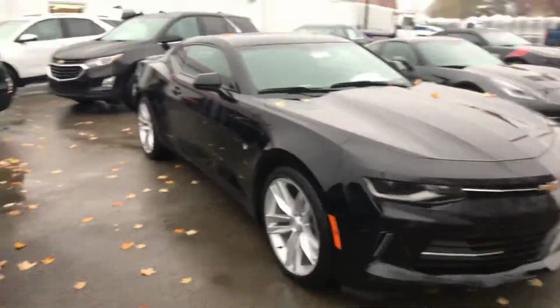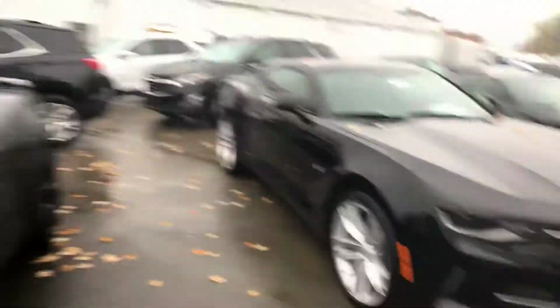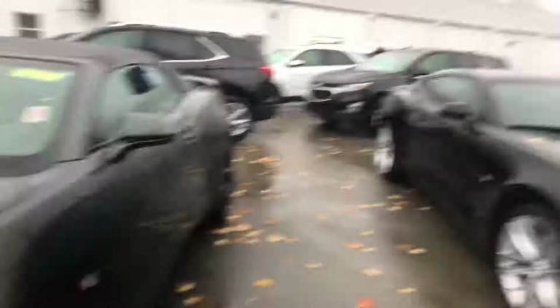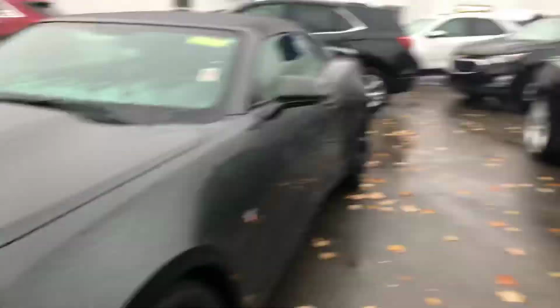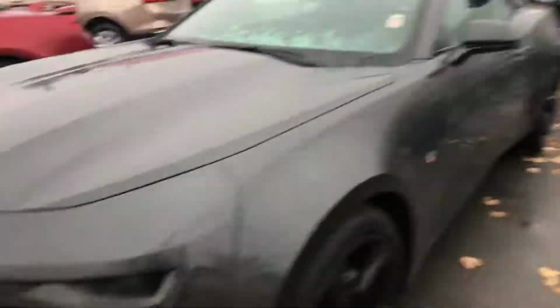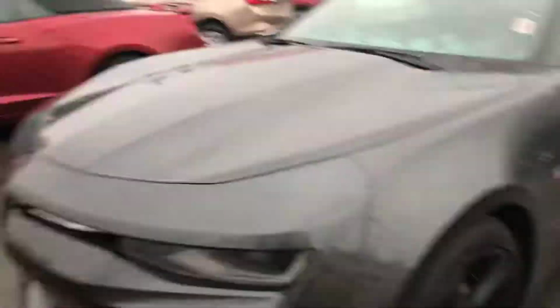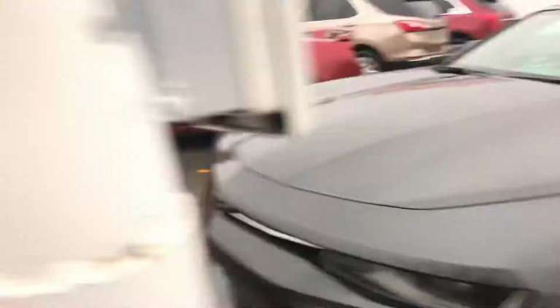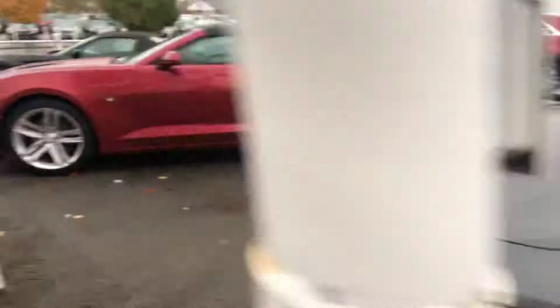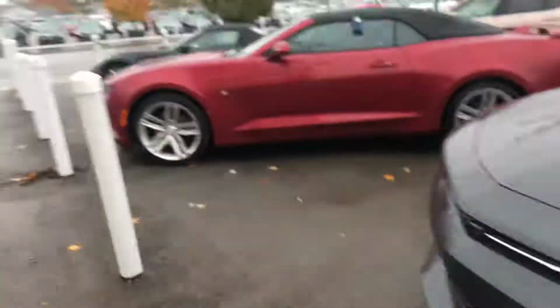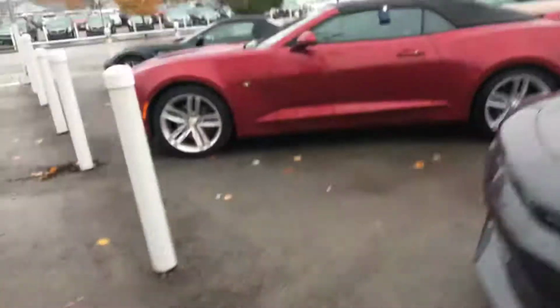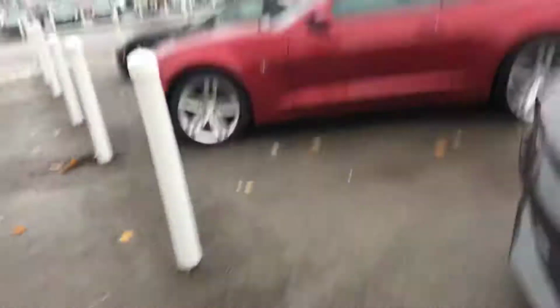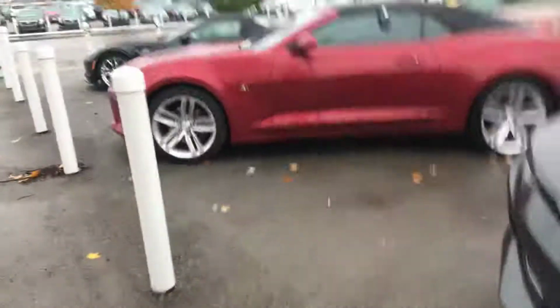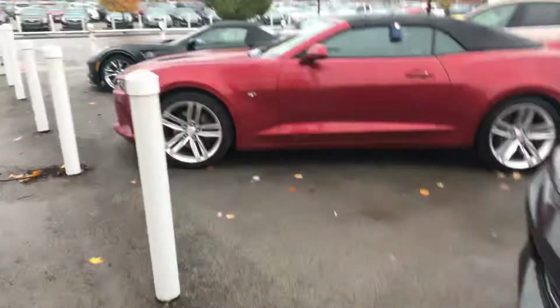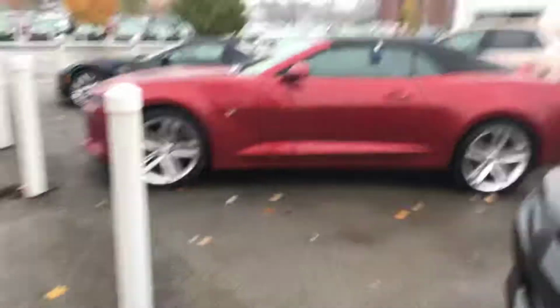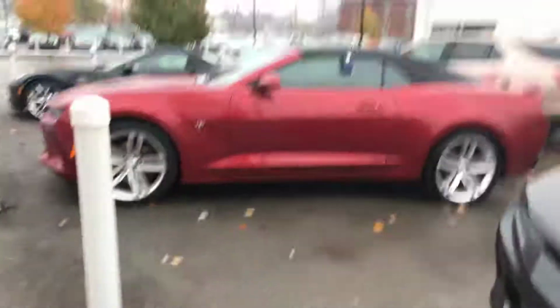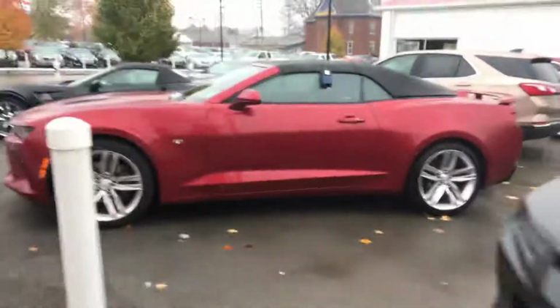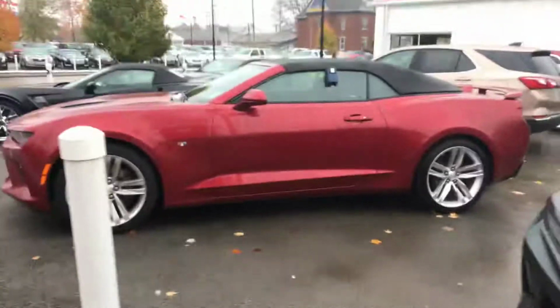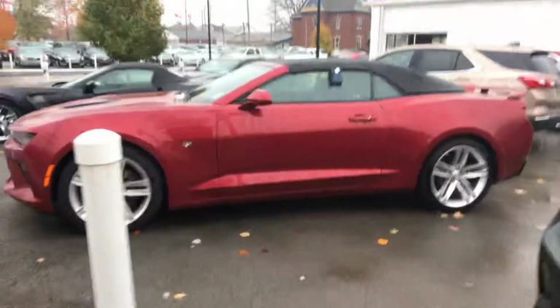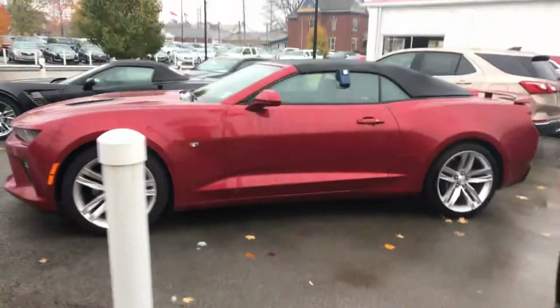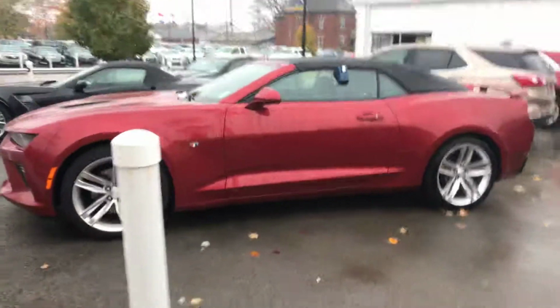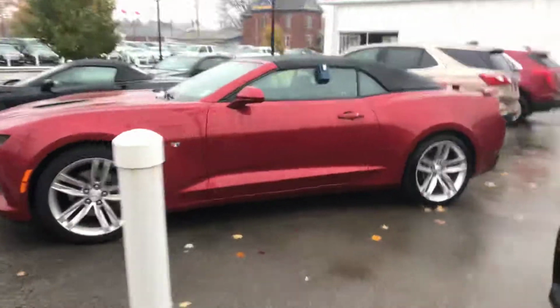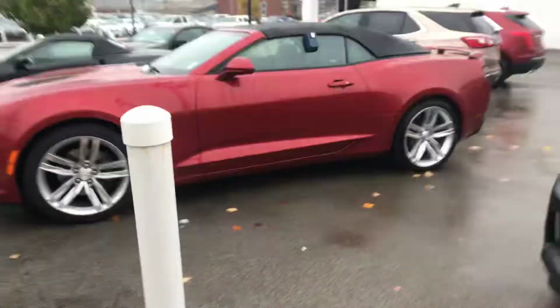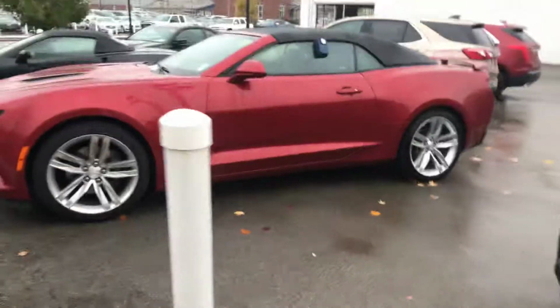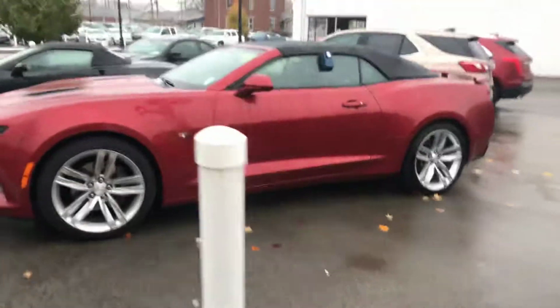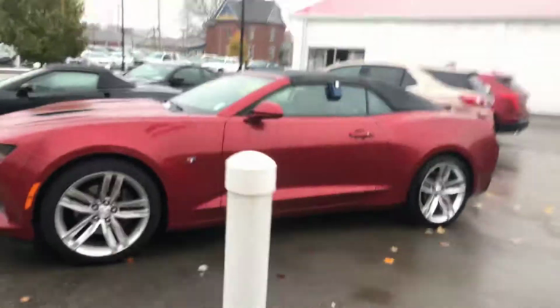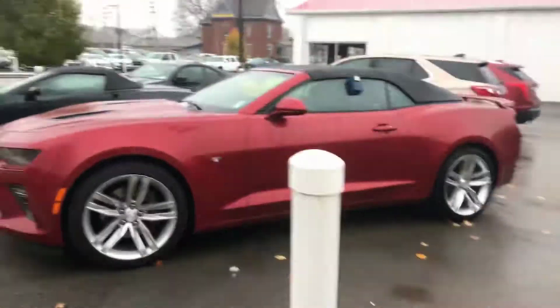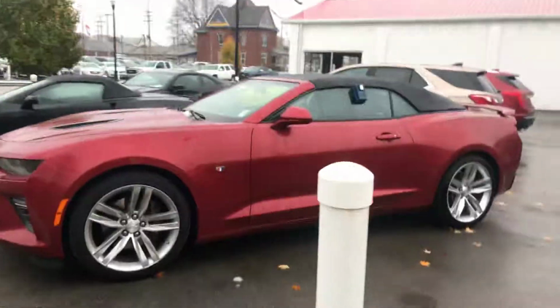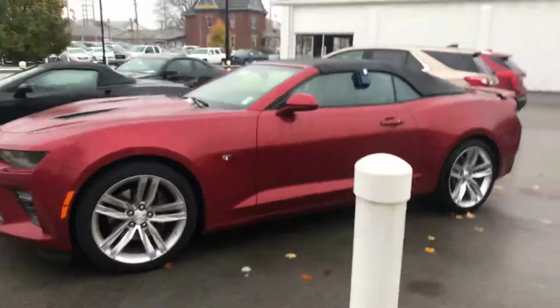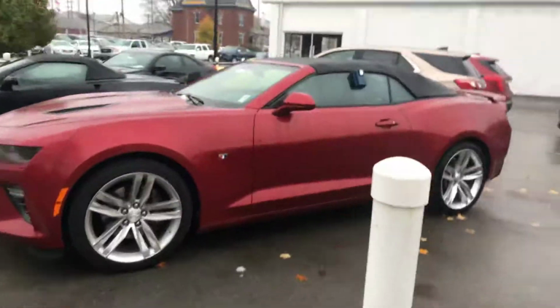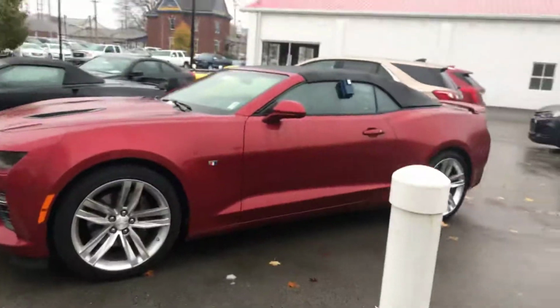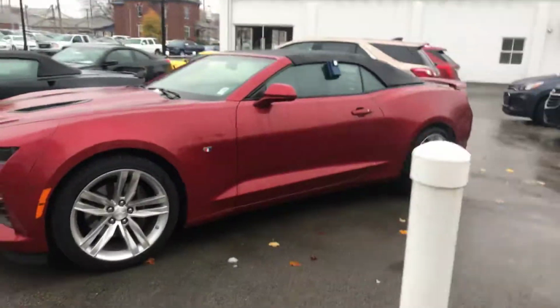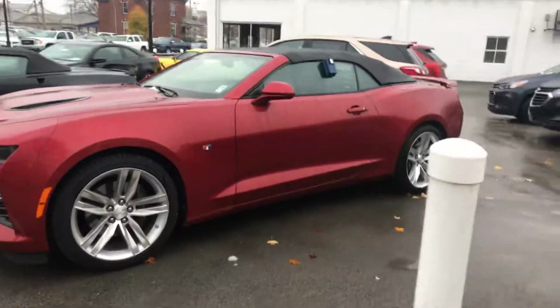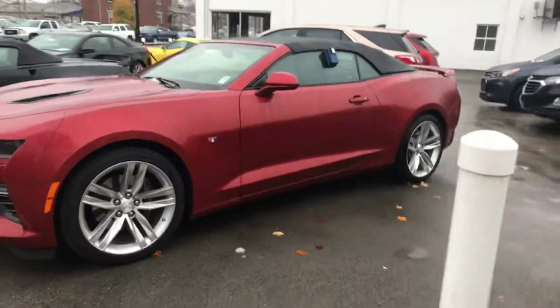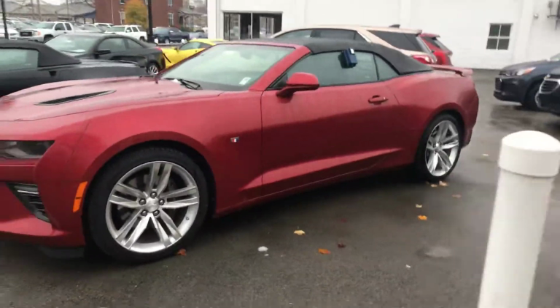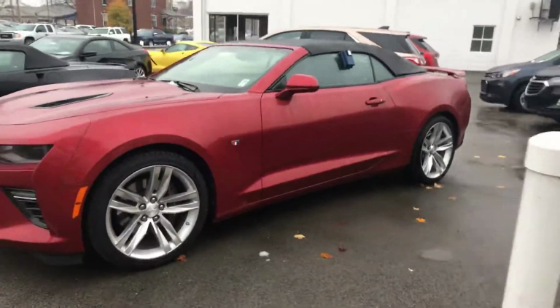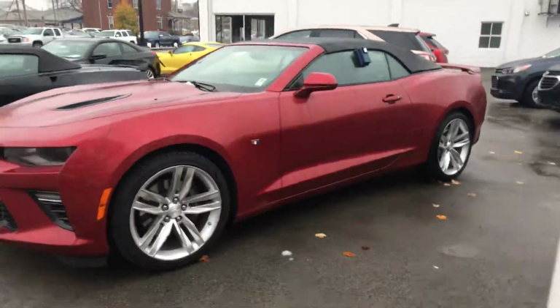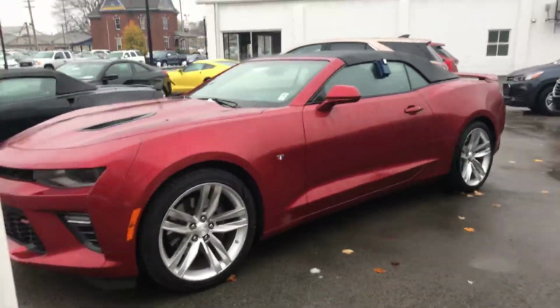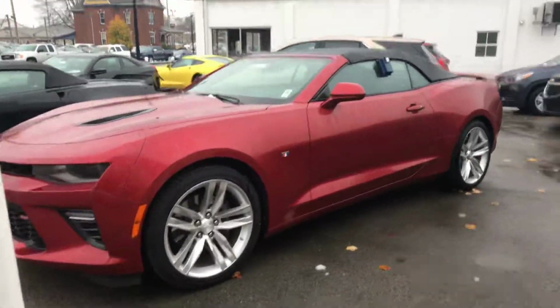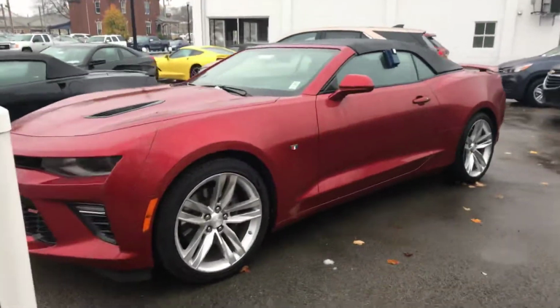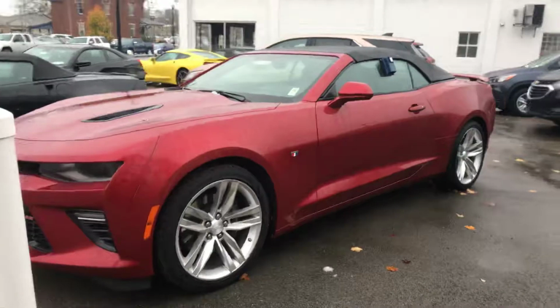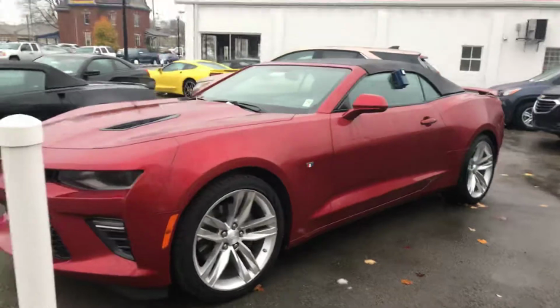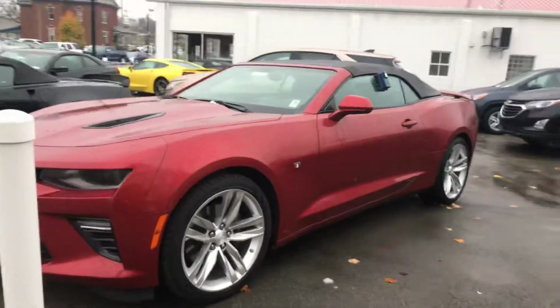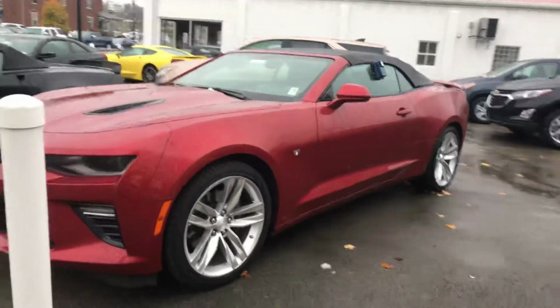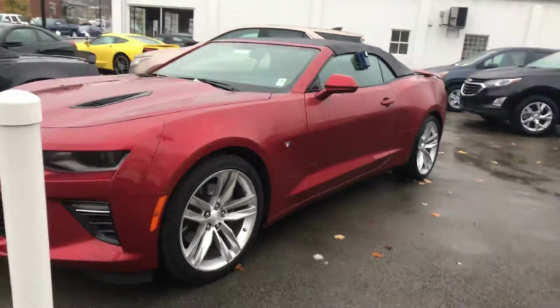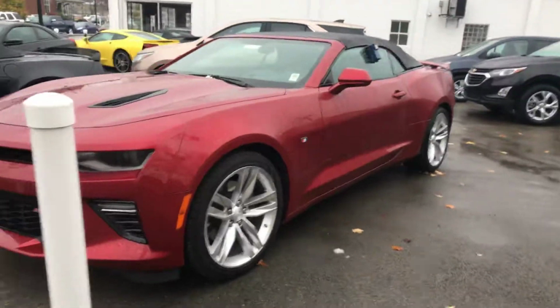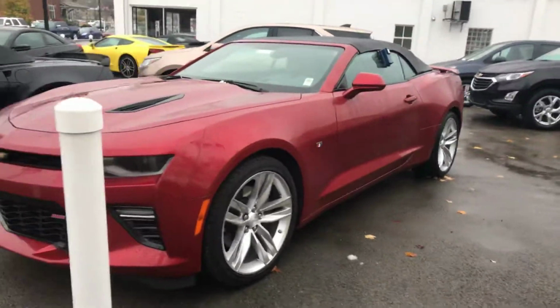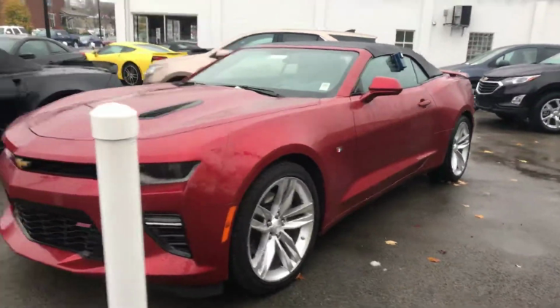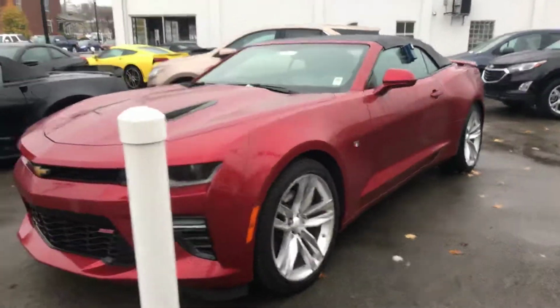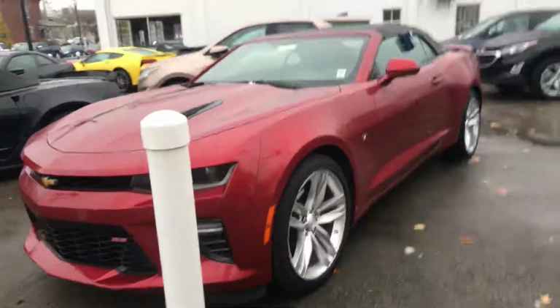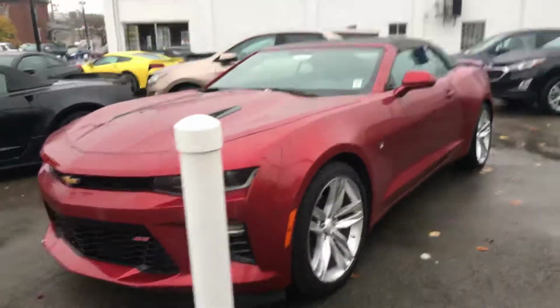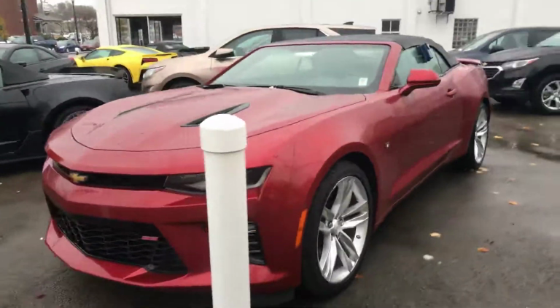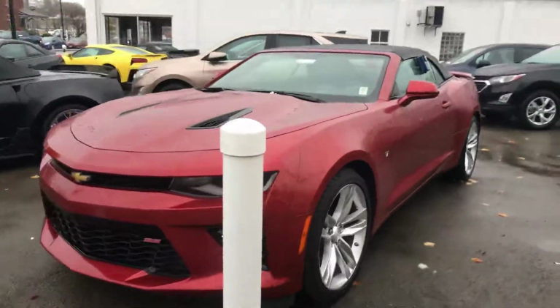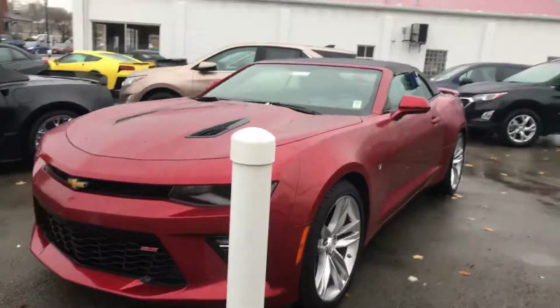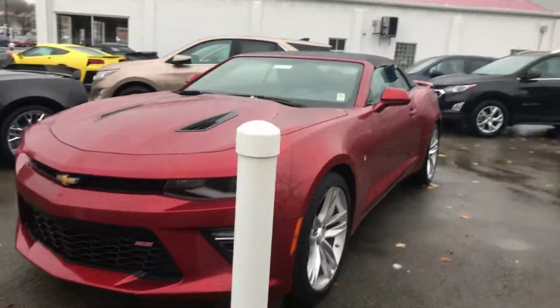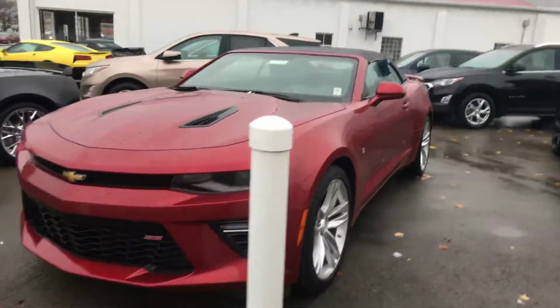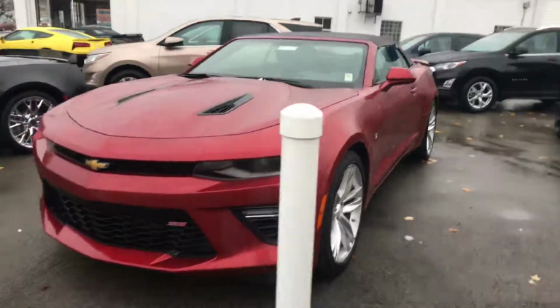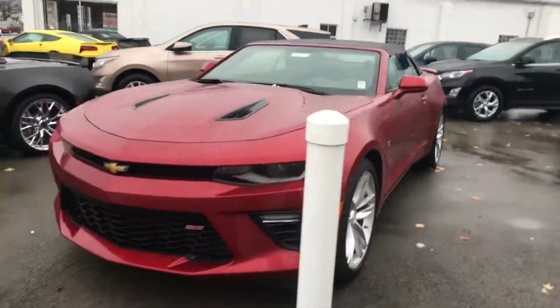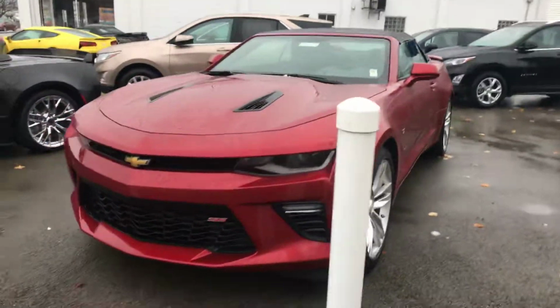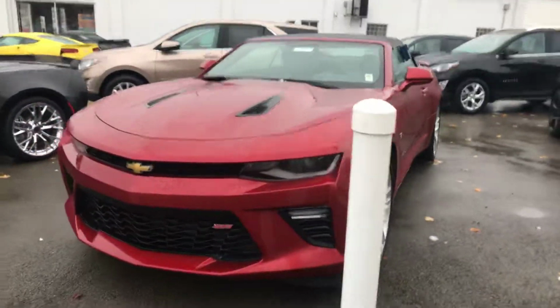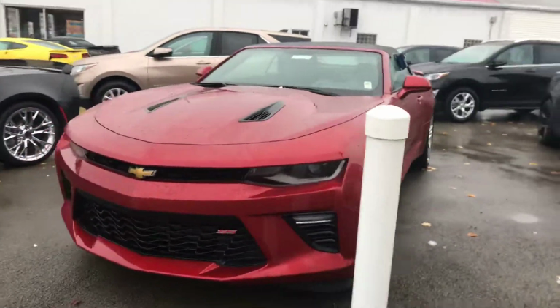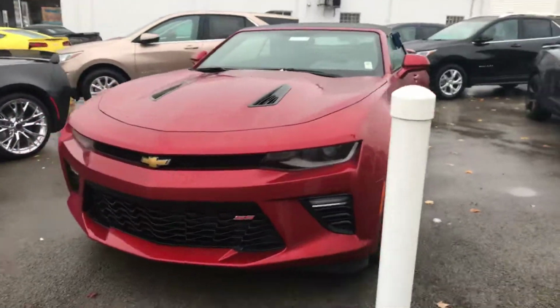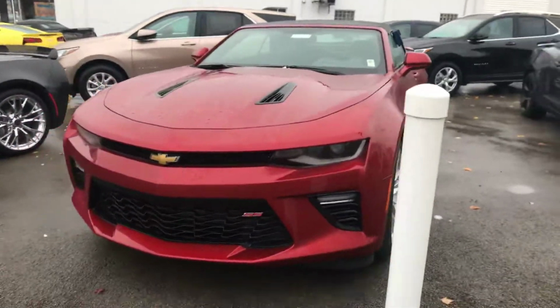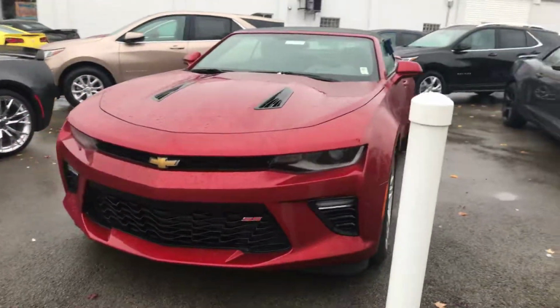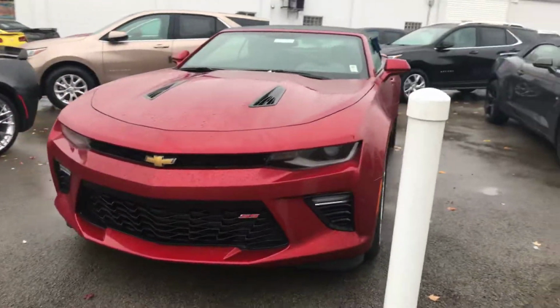And then we got the Camaro 2SS, convertible top, regular bow tie.